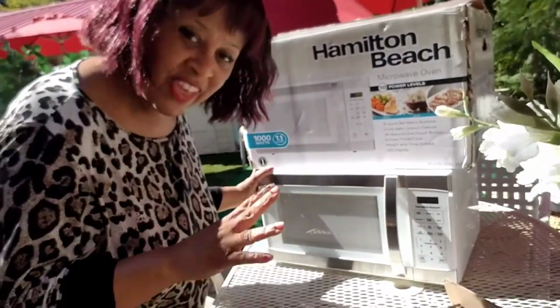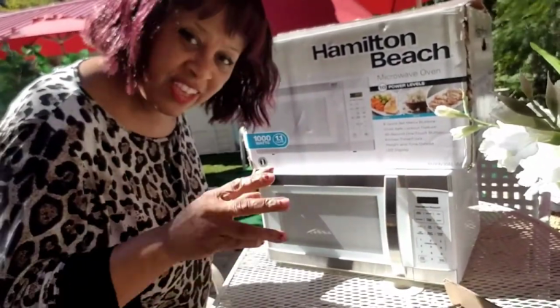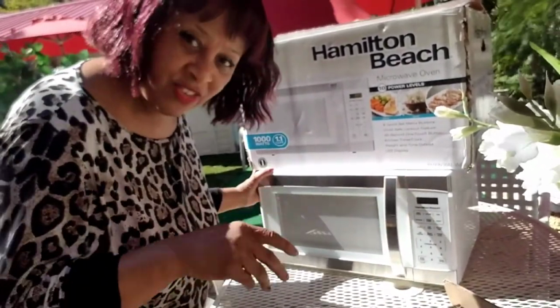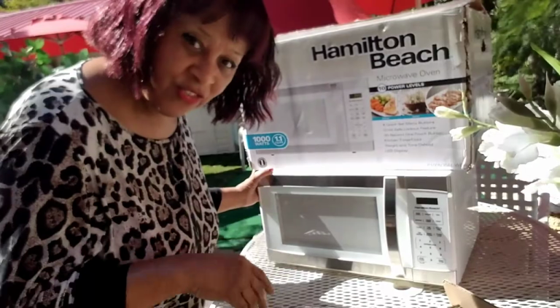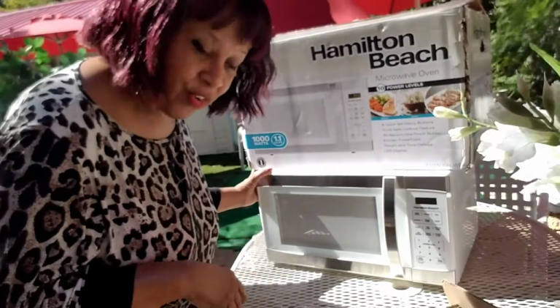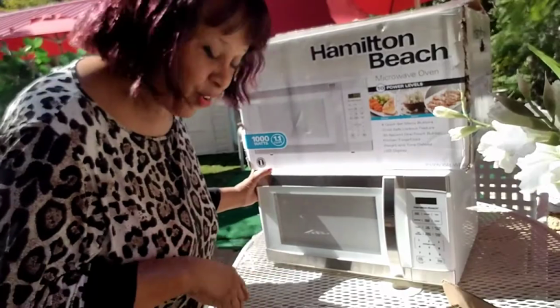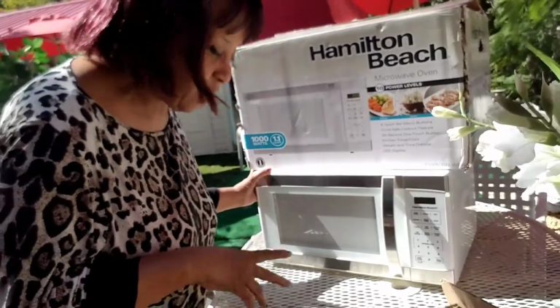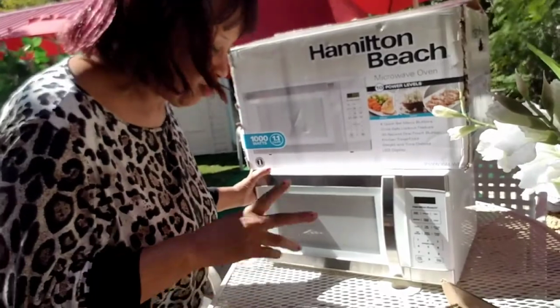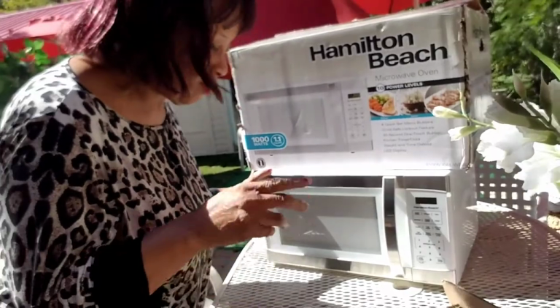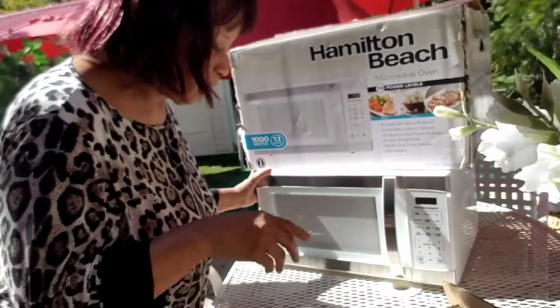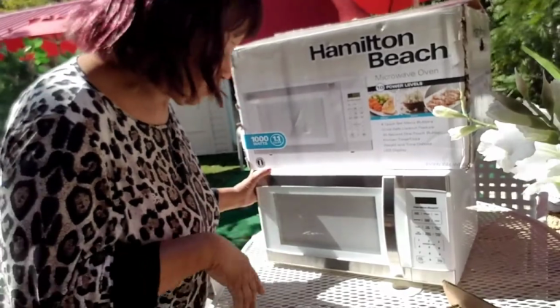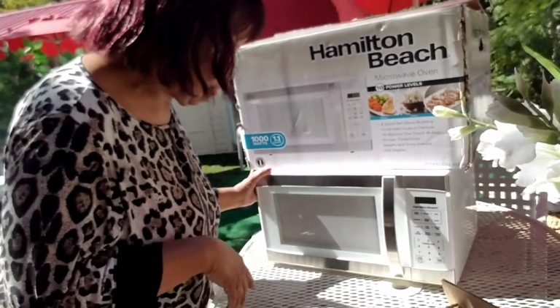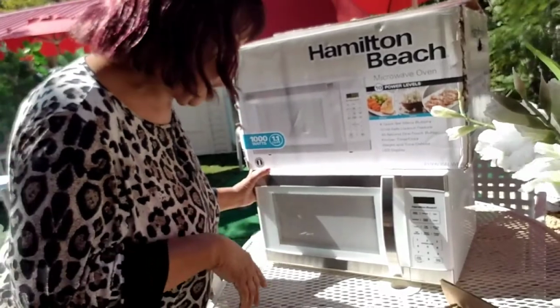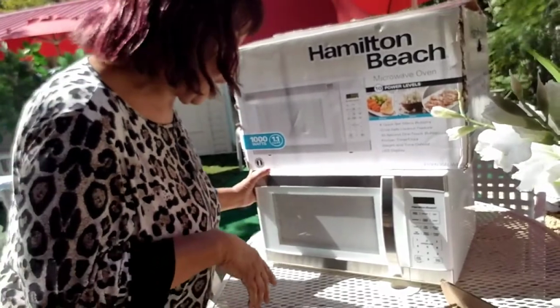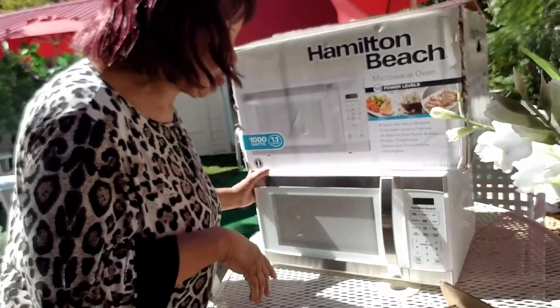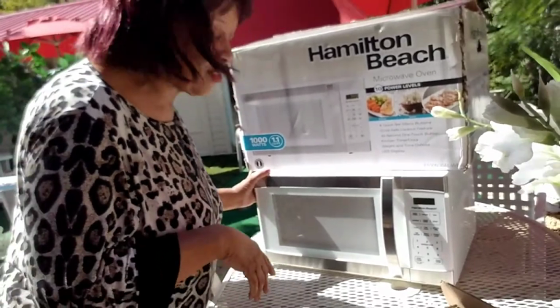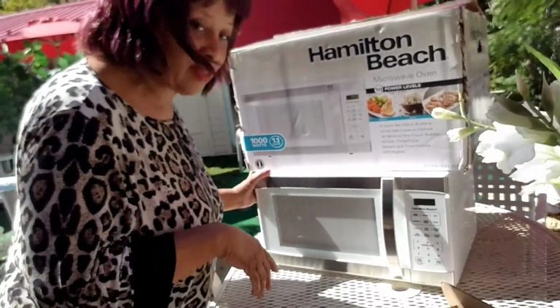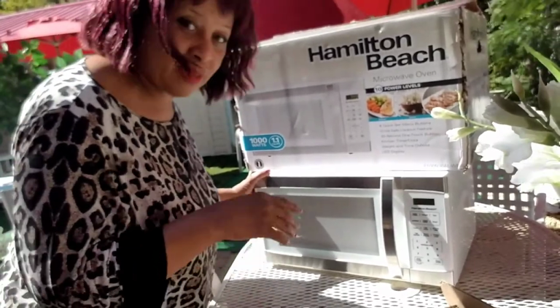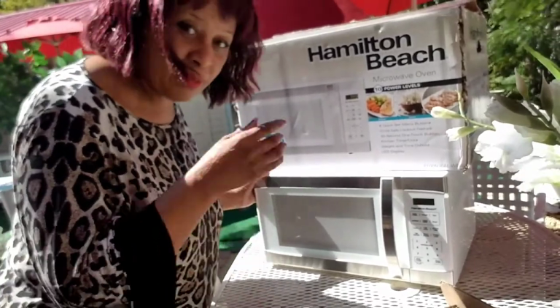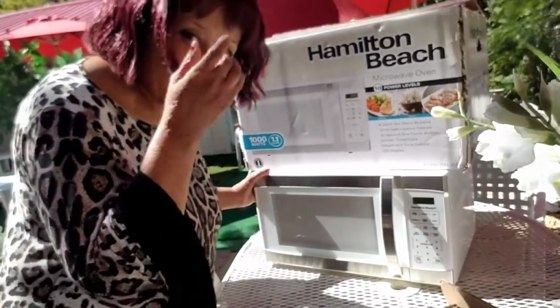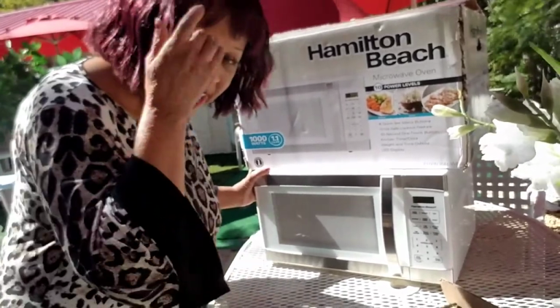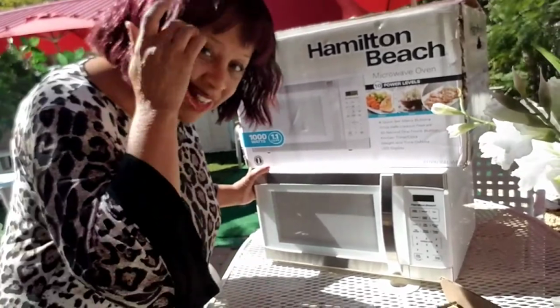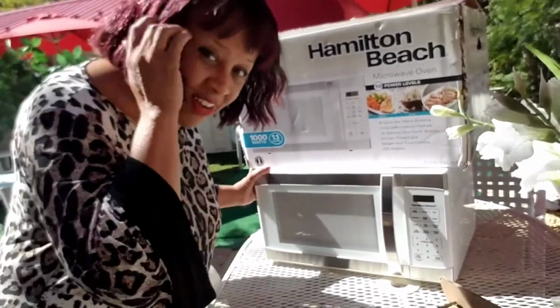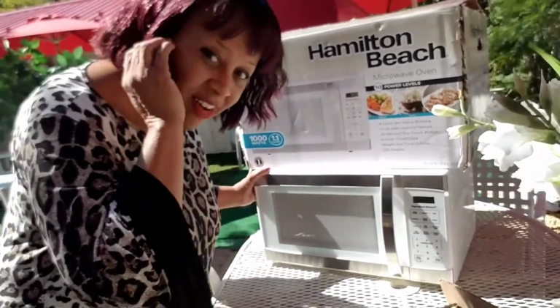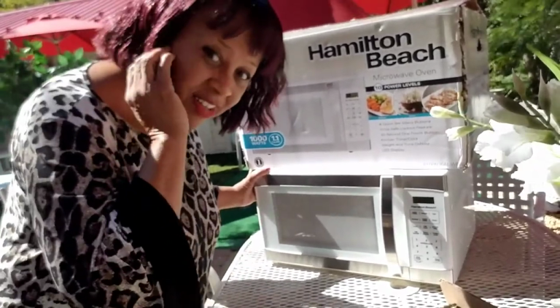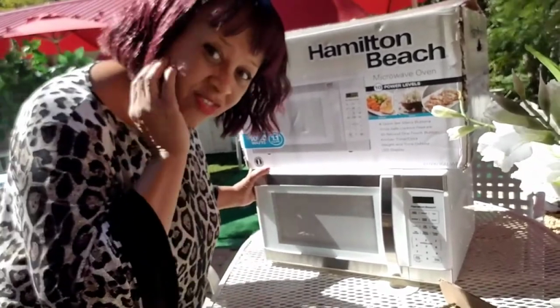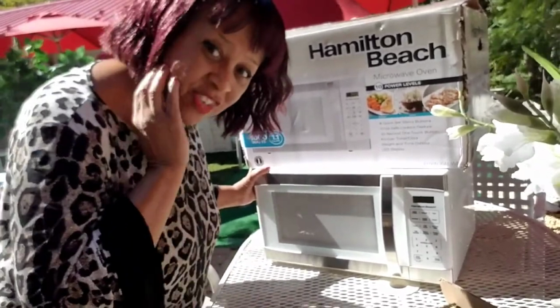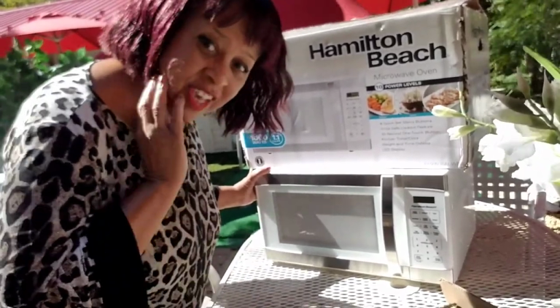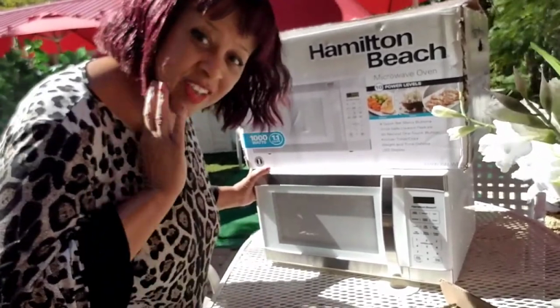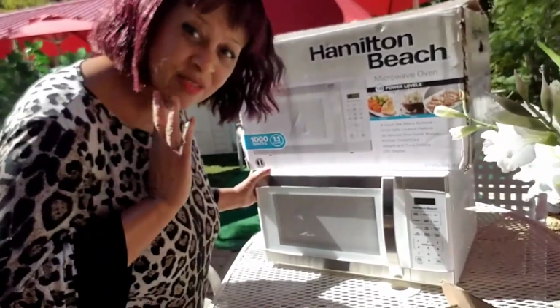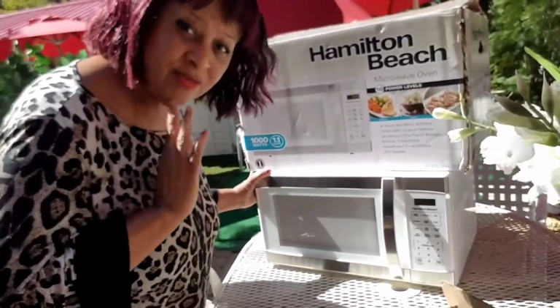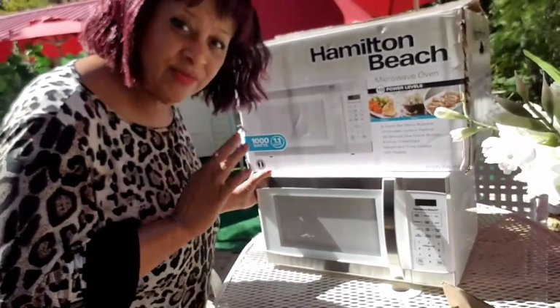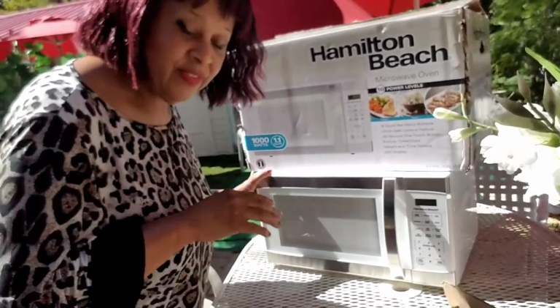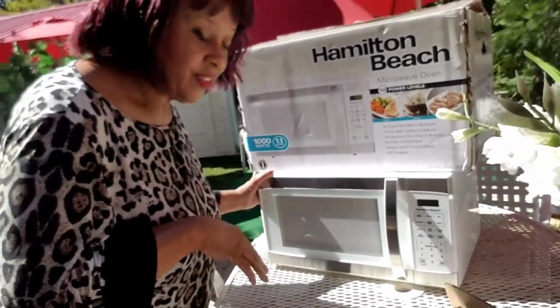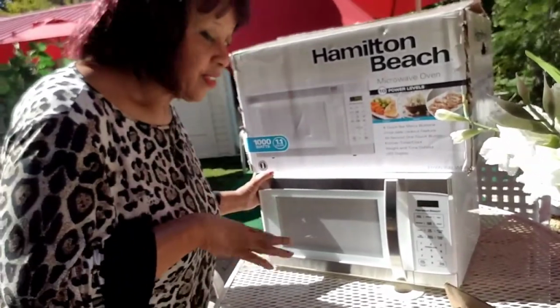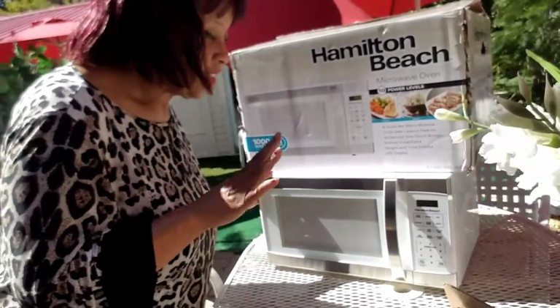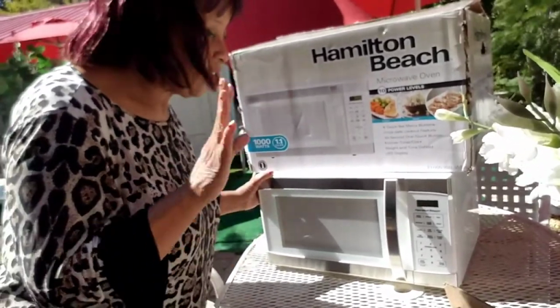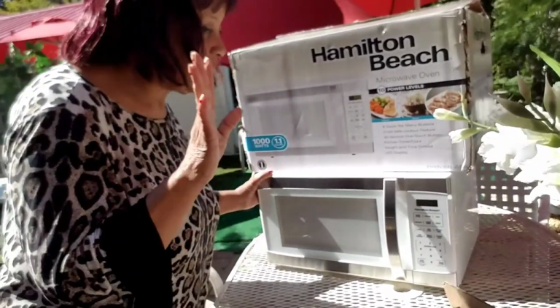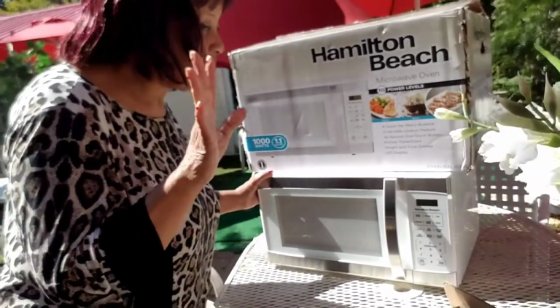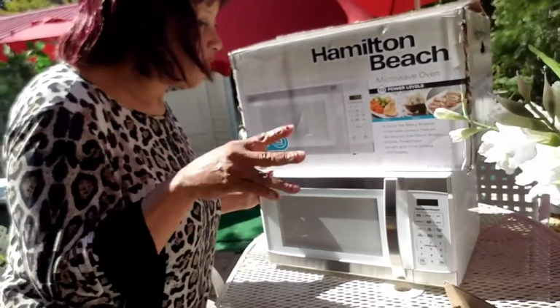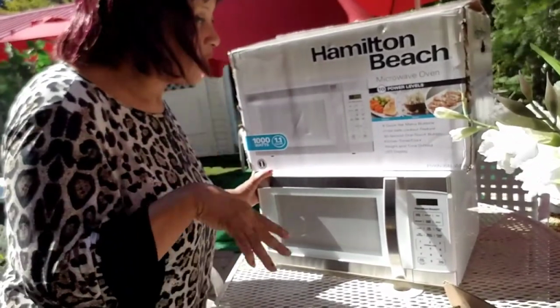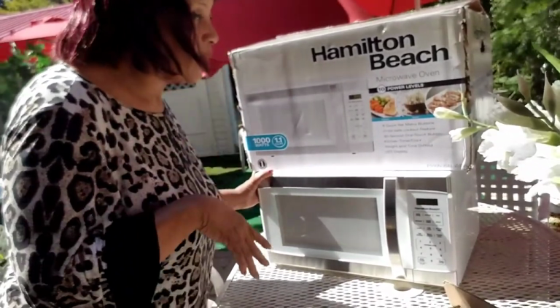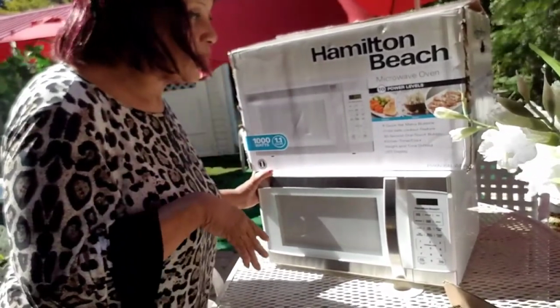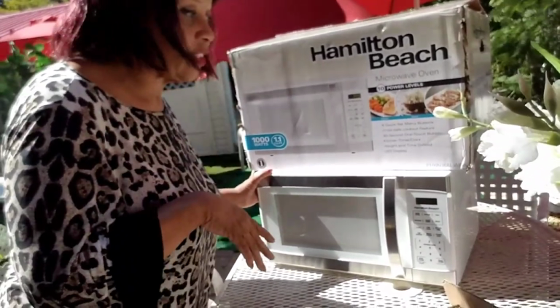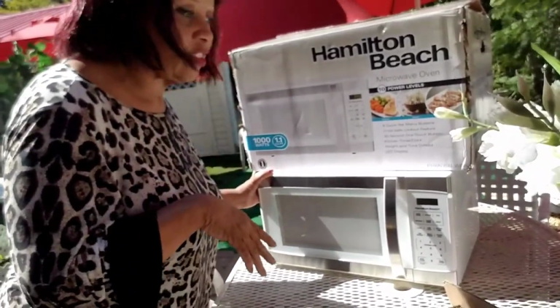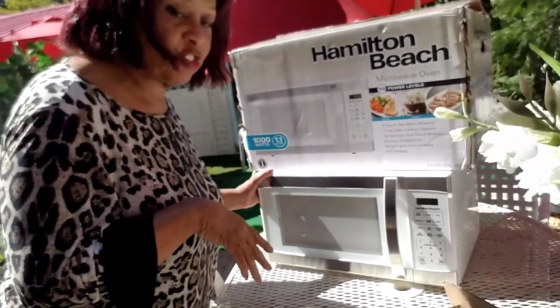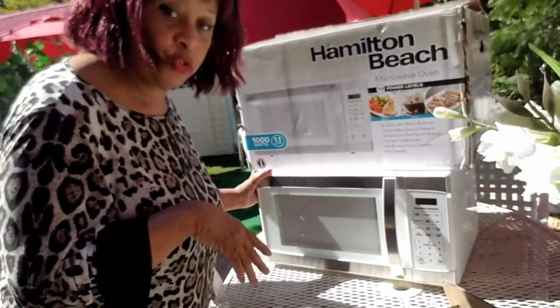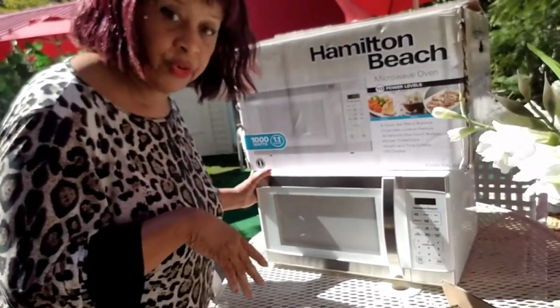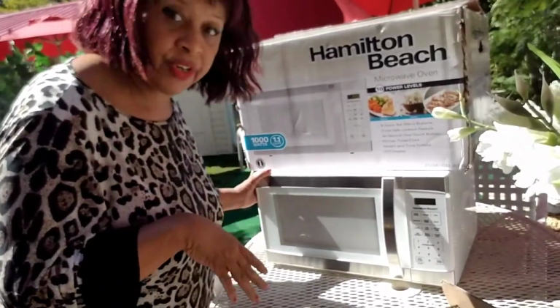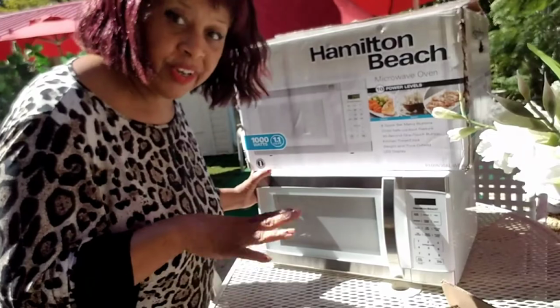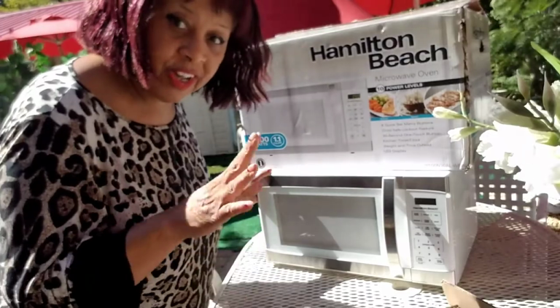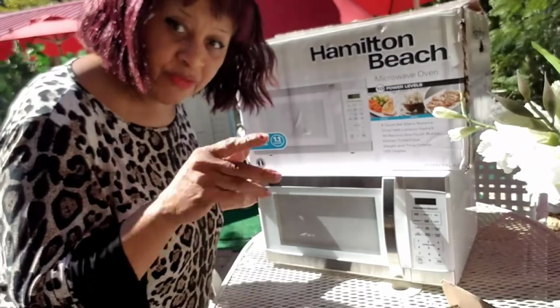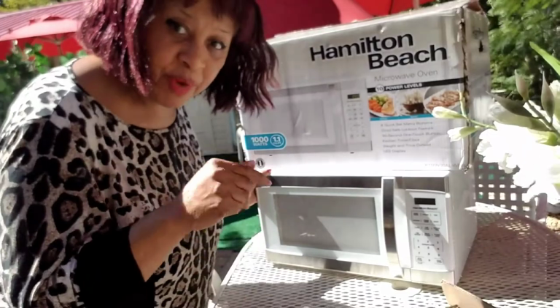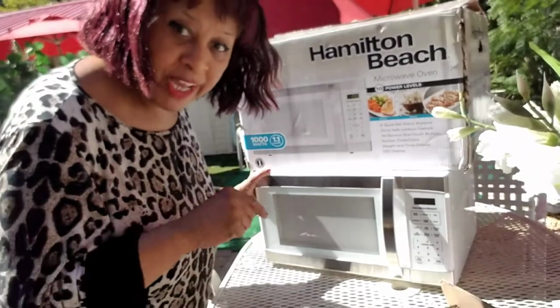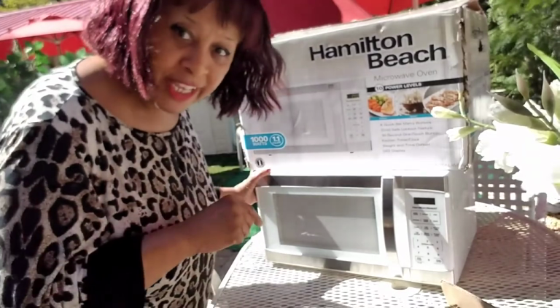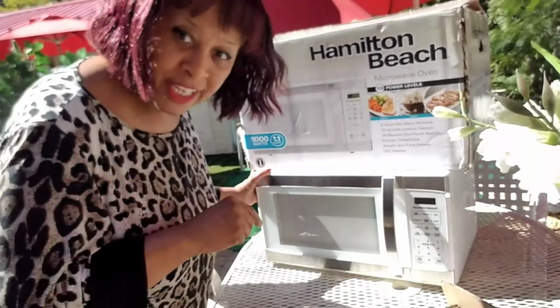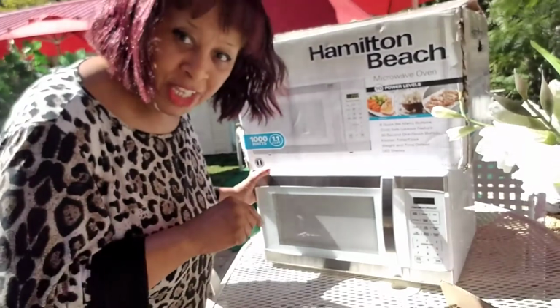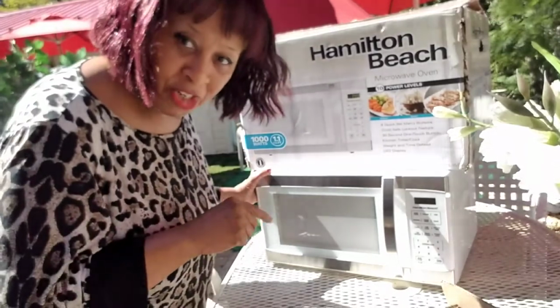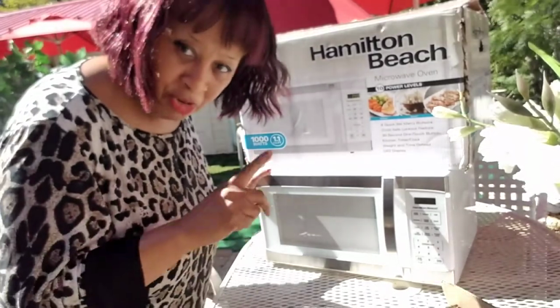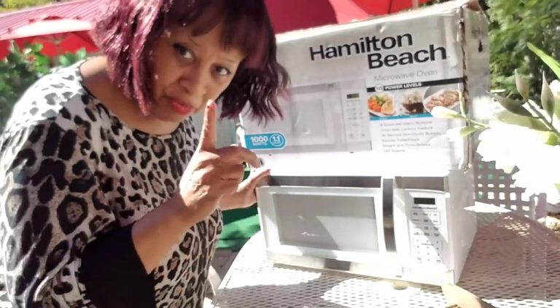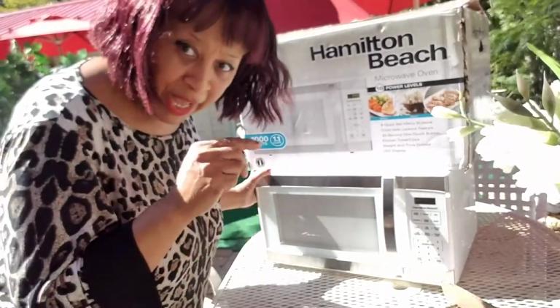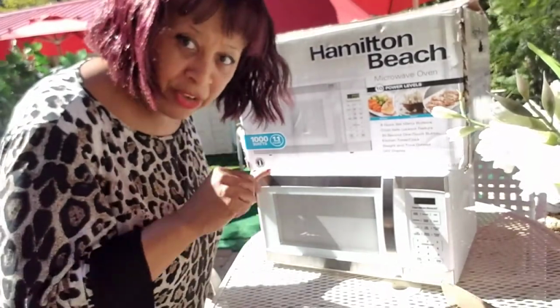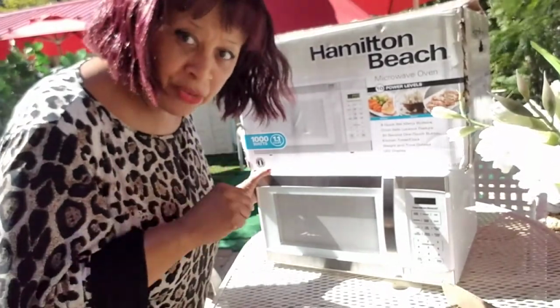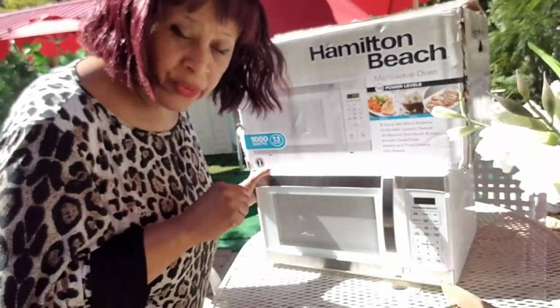Thank you for coming to this channel. This is the Bonnie Hawkins channel — a very quick tutorial of my new microwave.